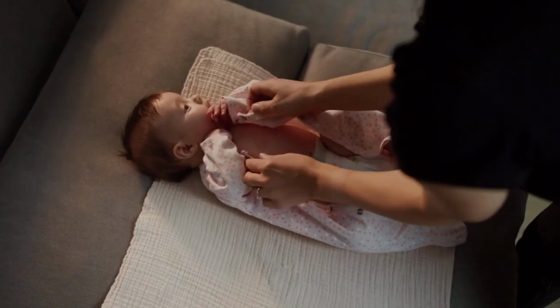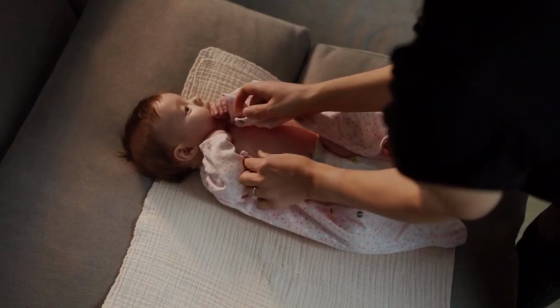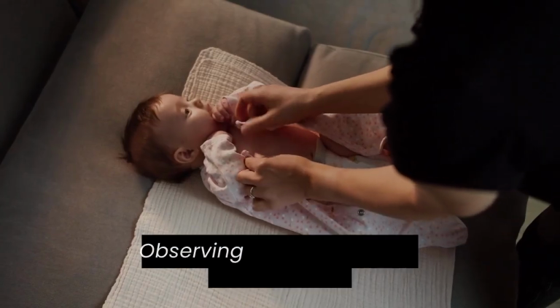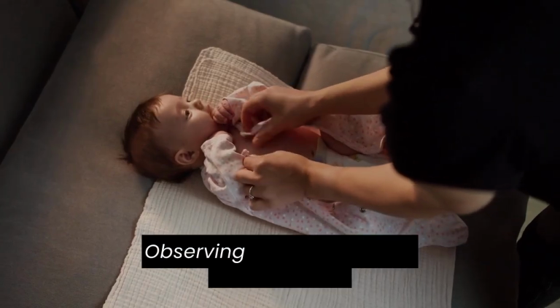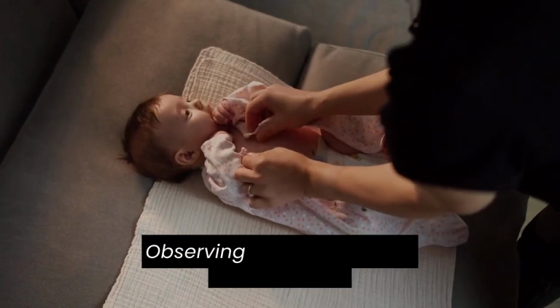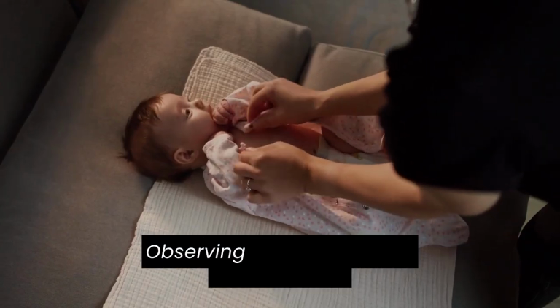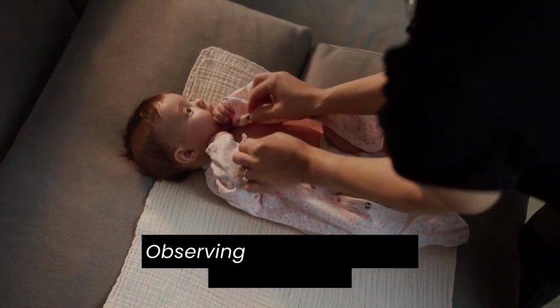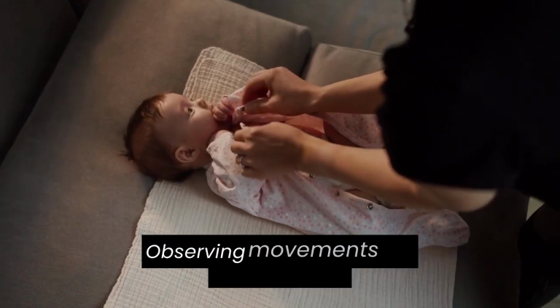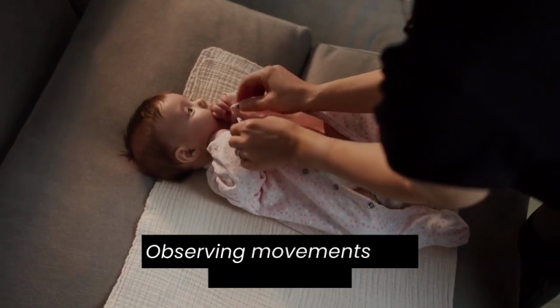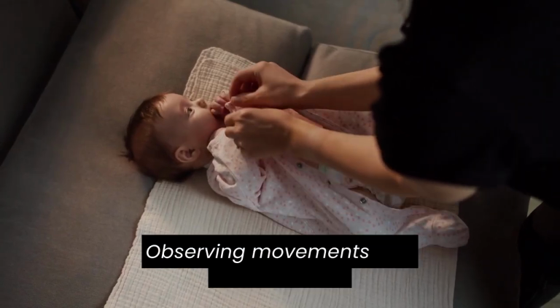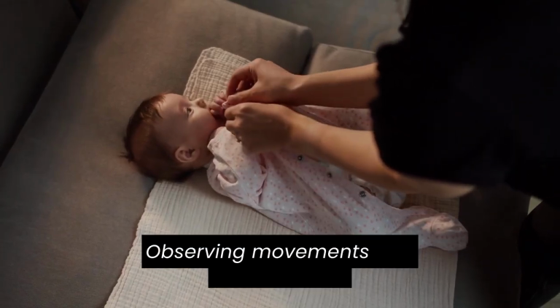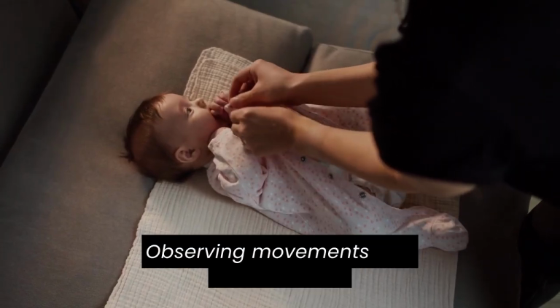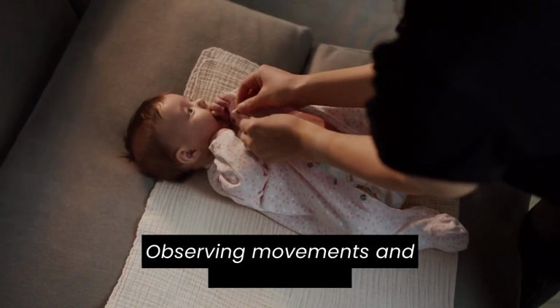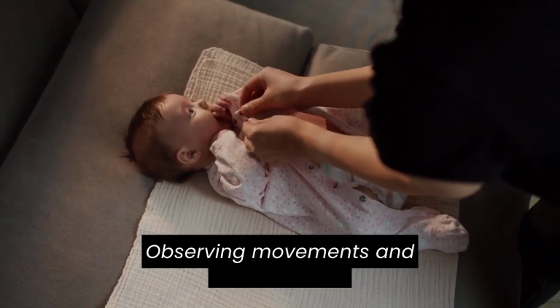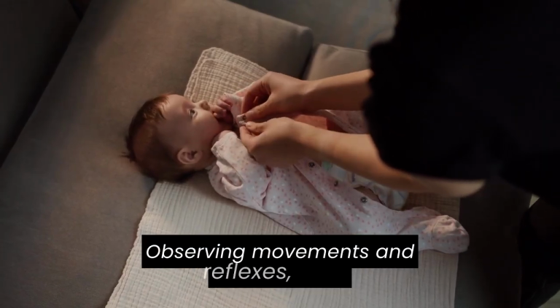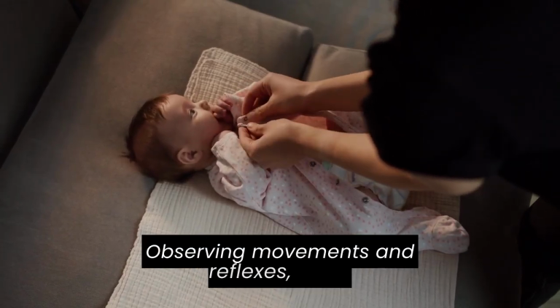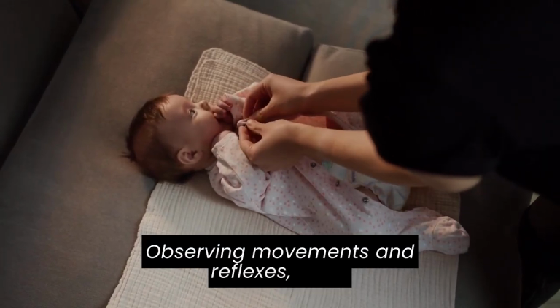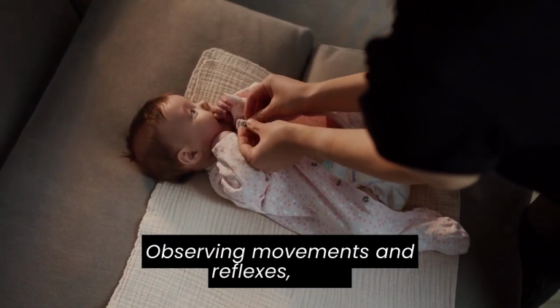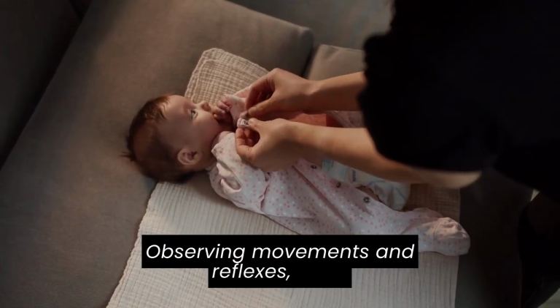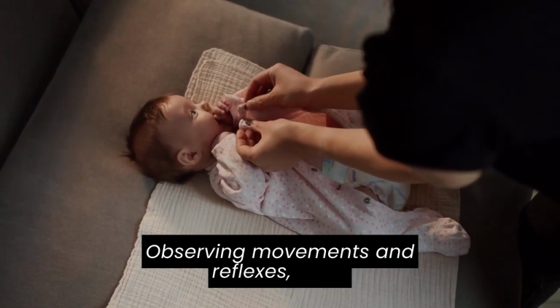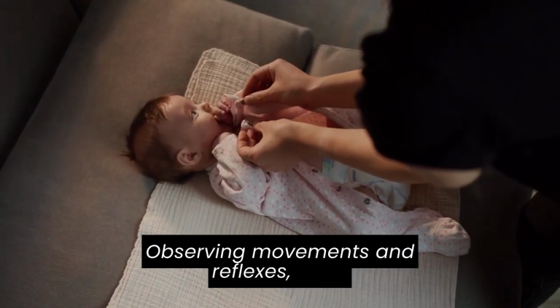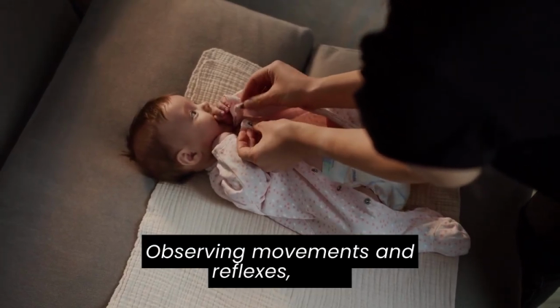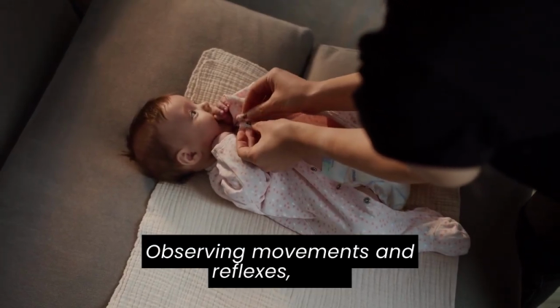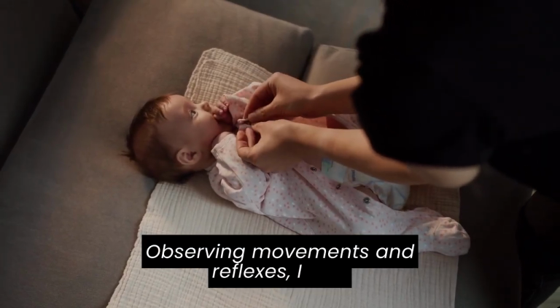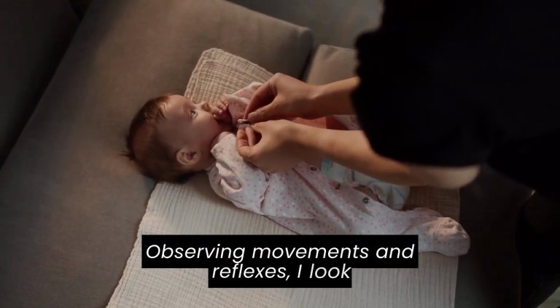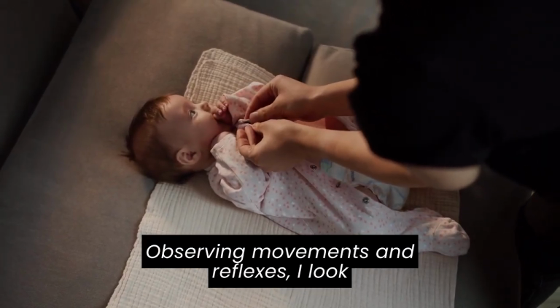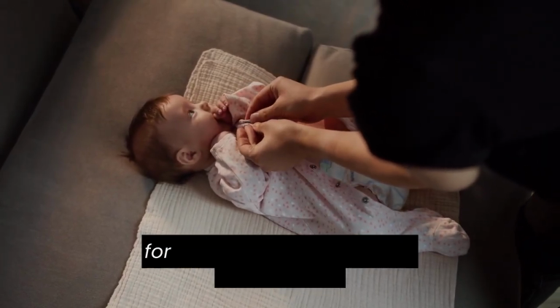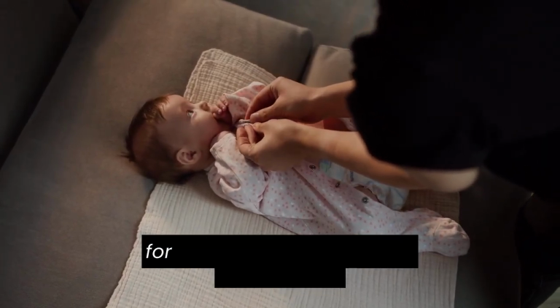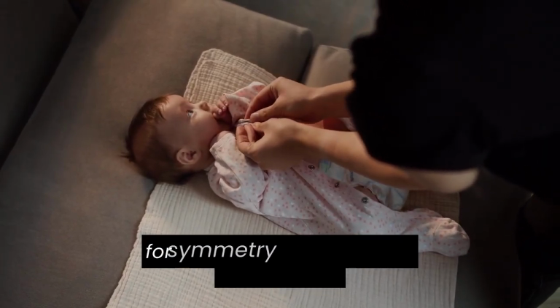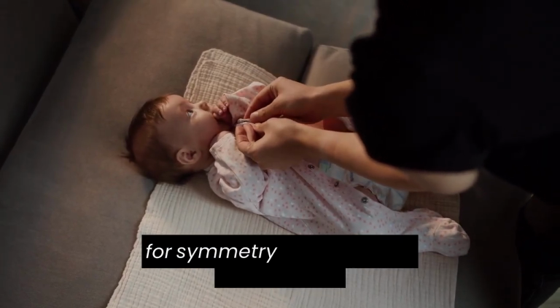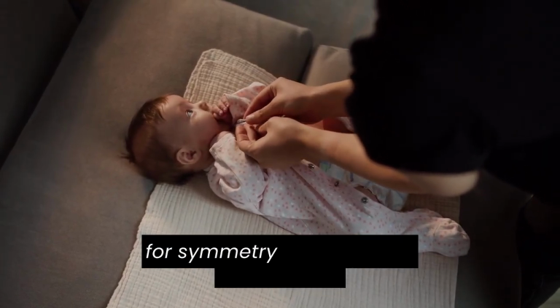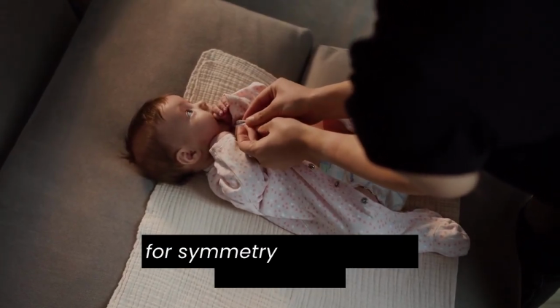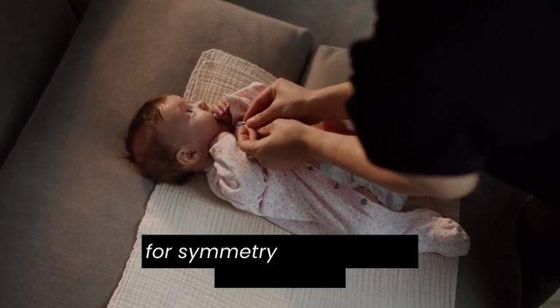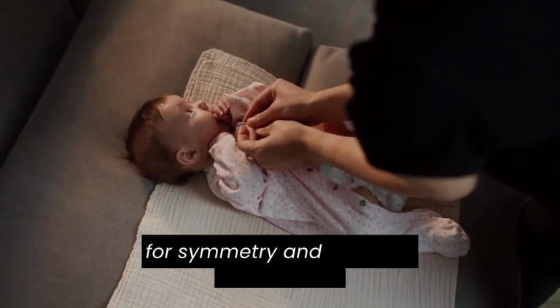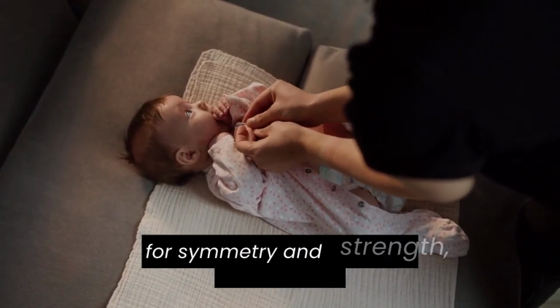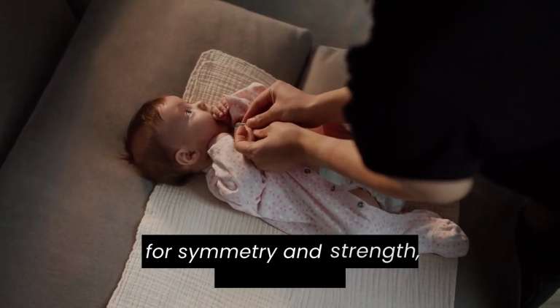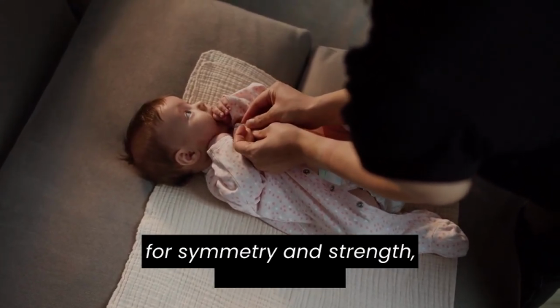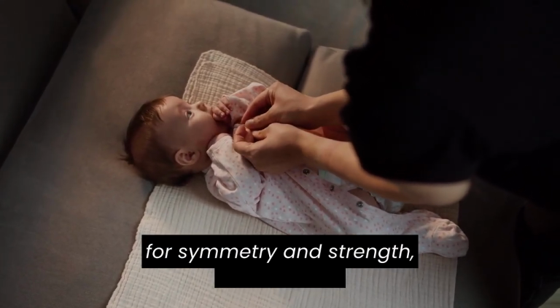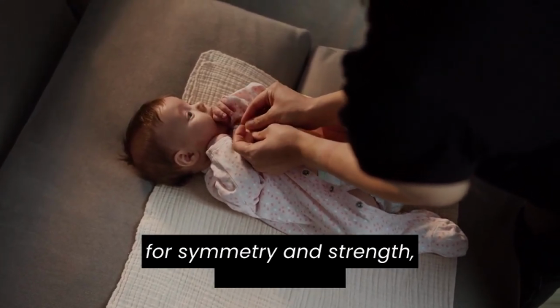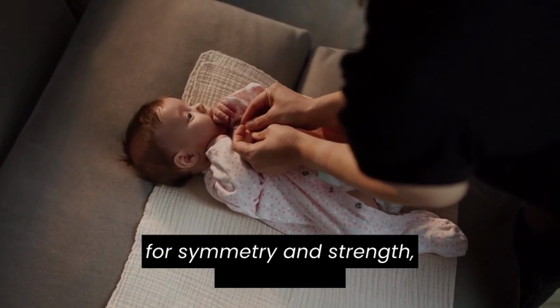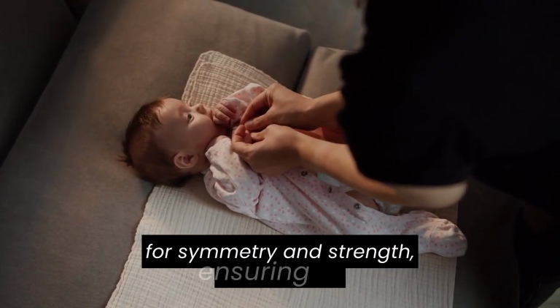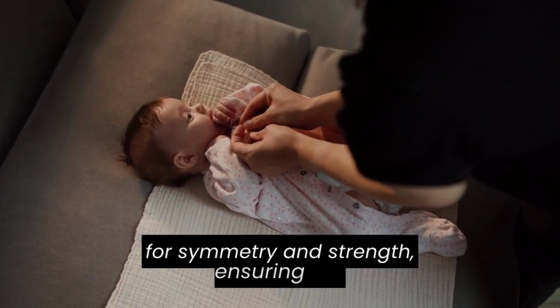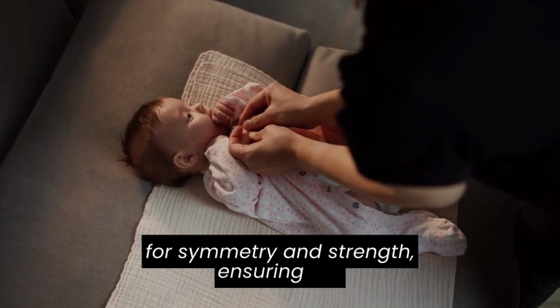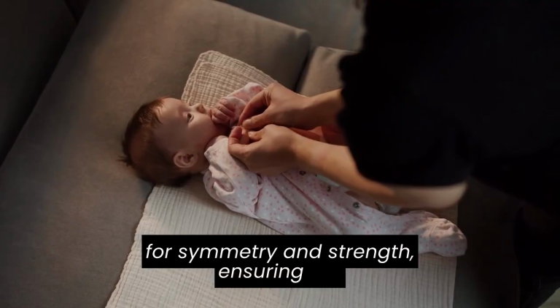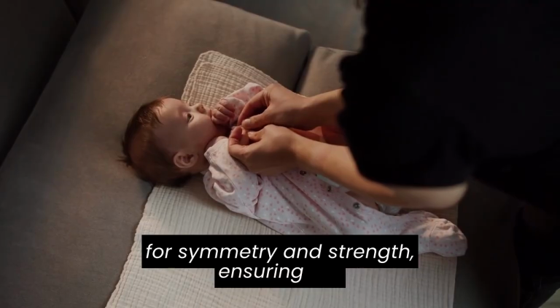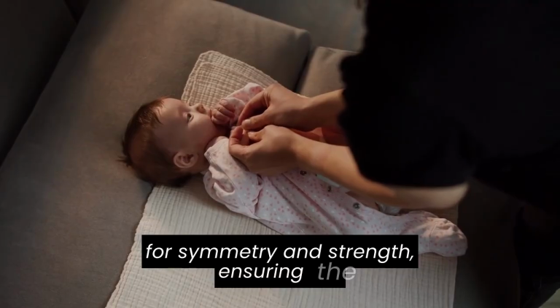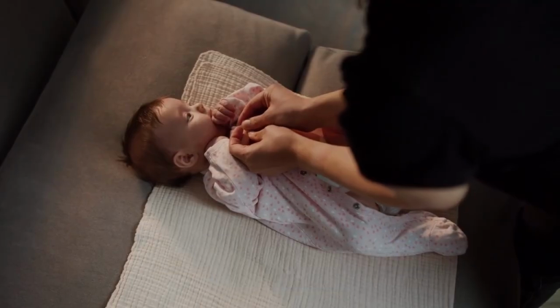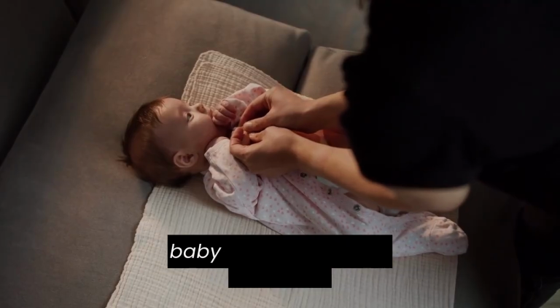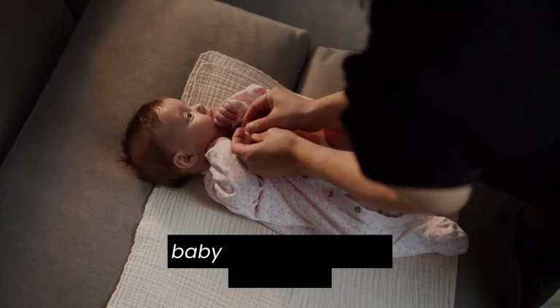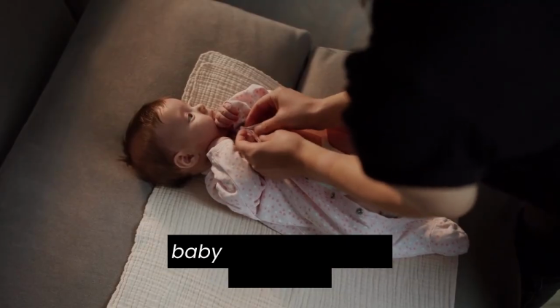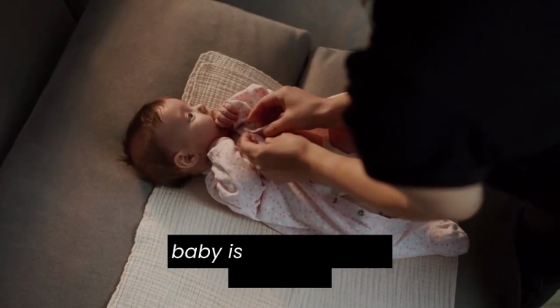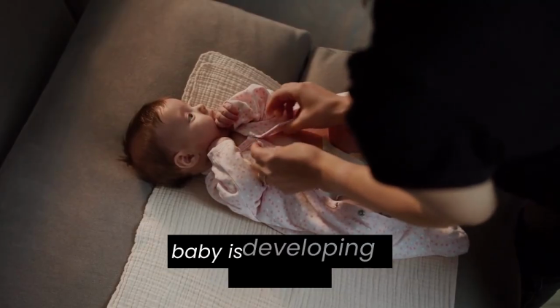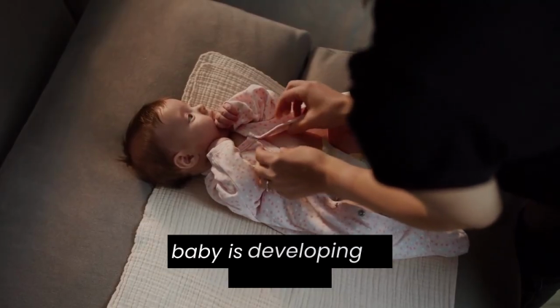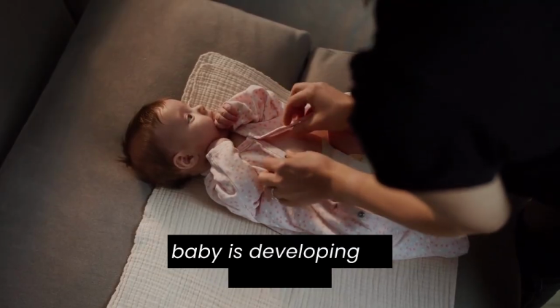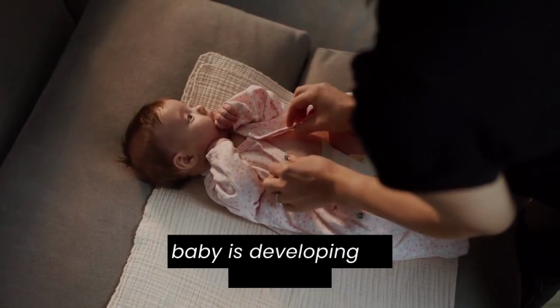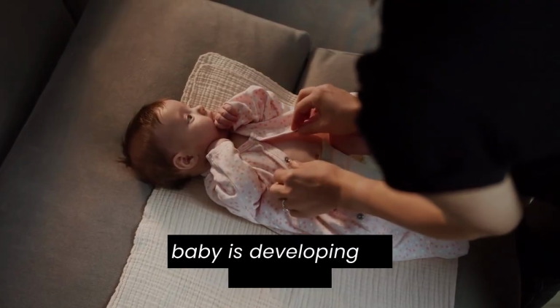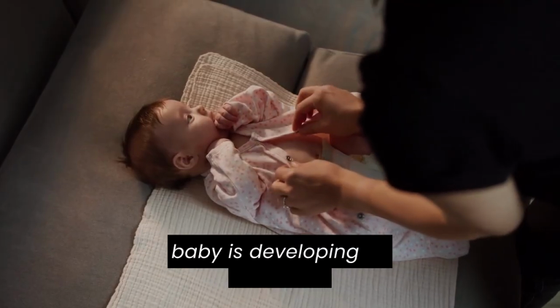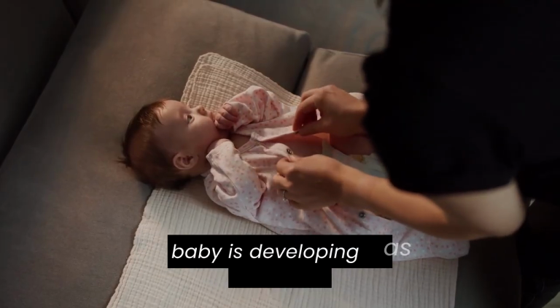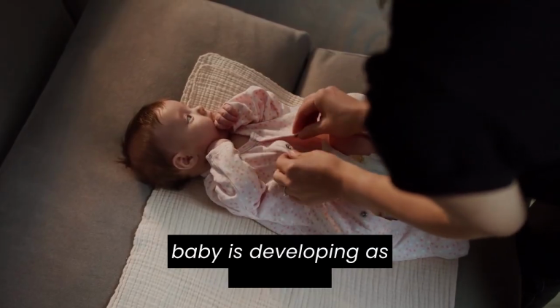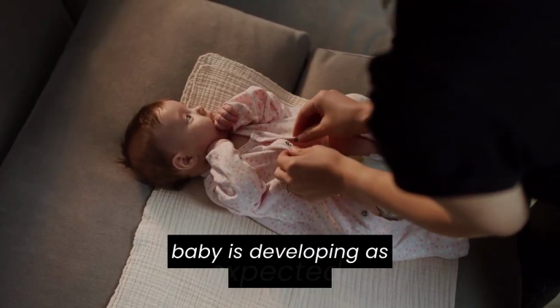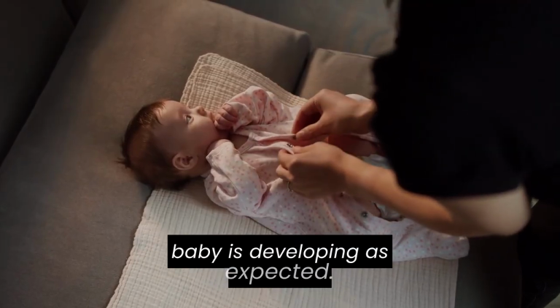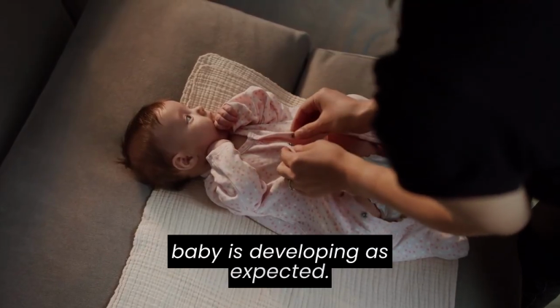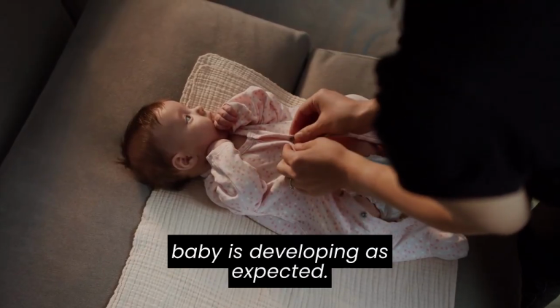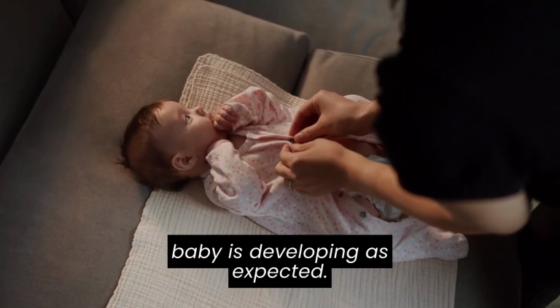Observing movements and reflexes, I look for symmetry and strength, ensuring the baby is developing as expected.